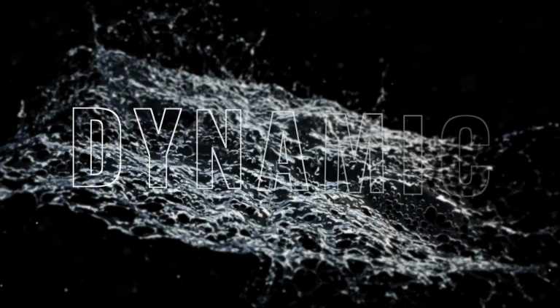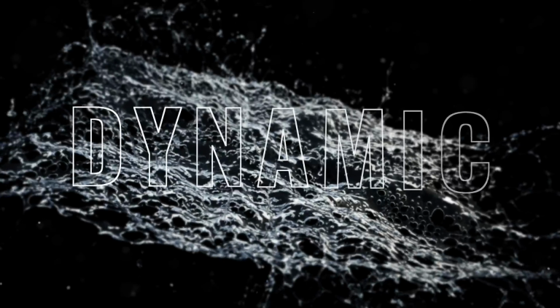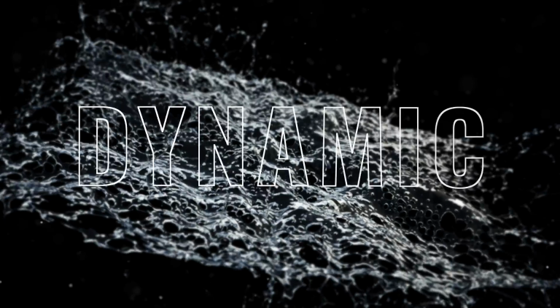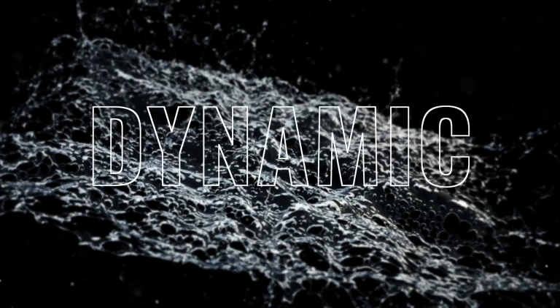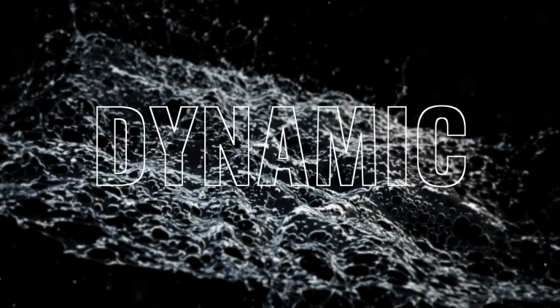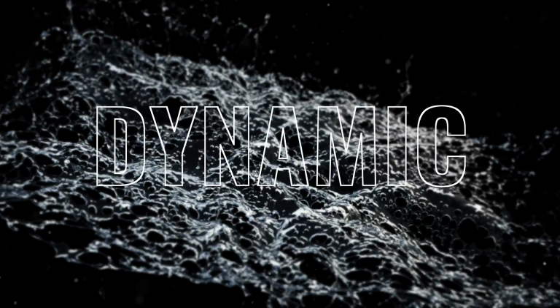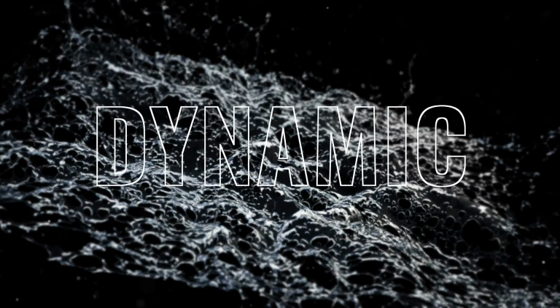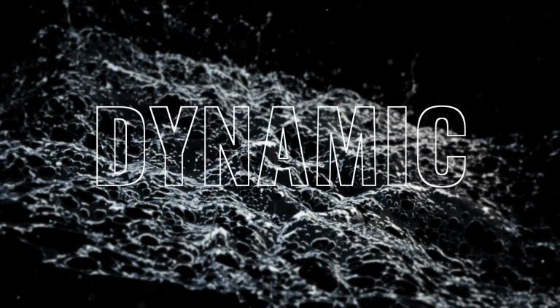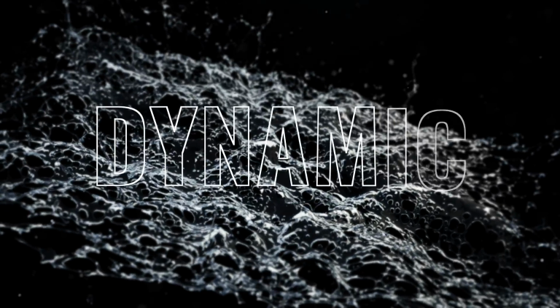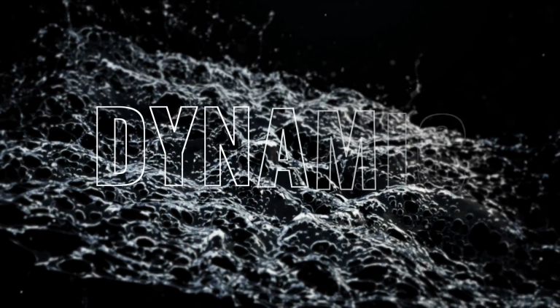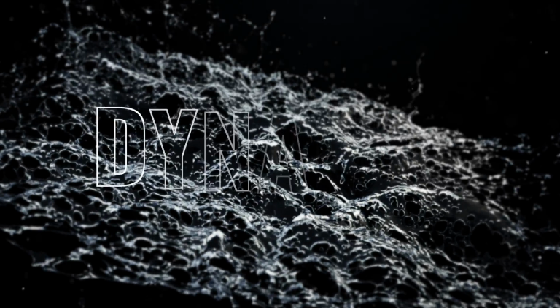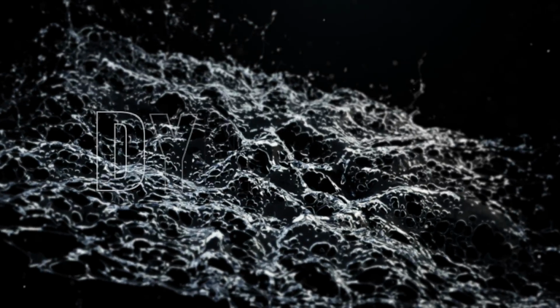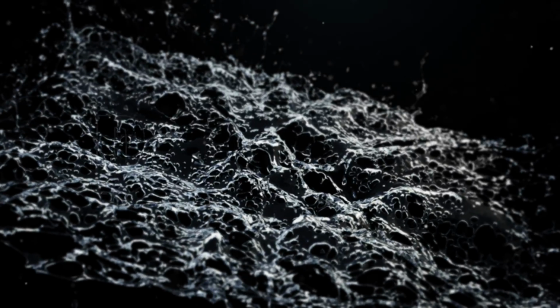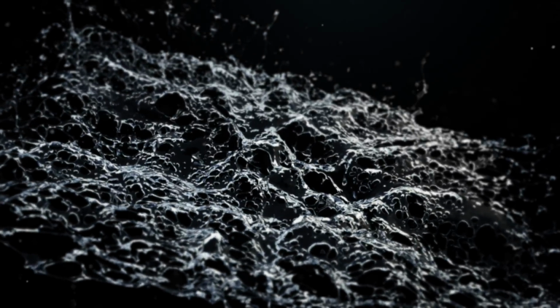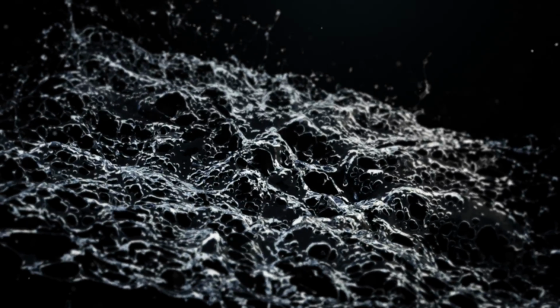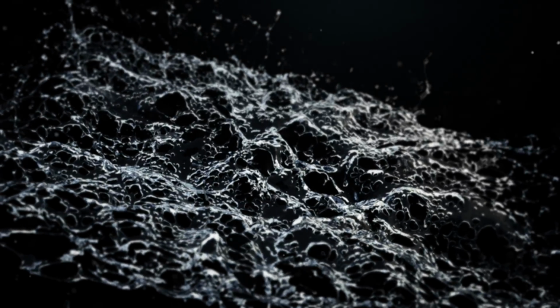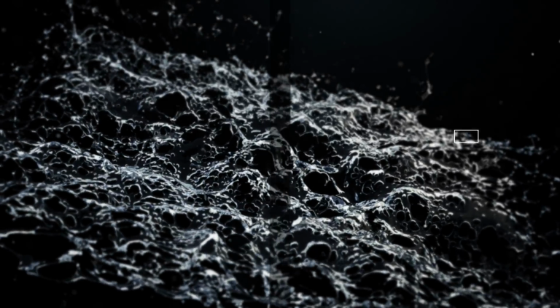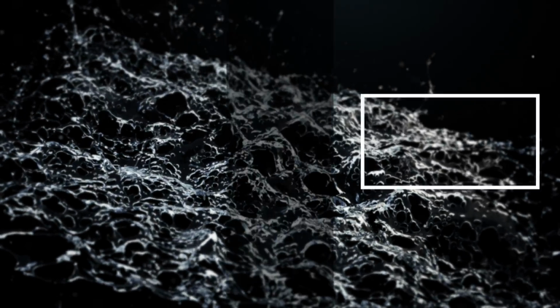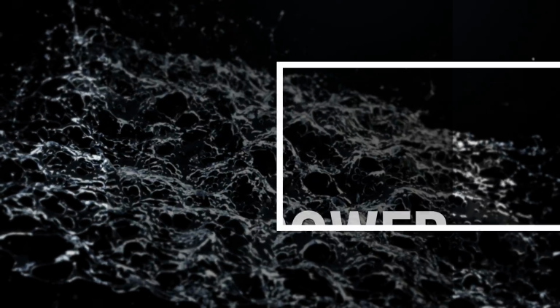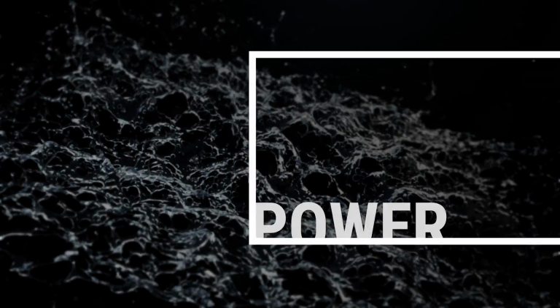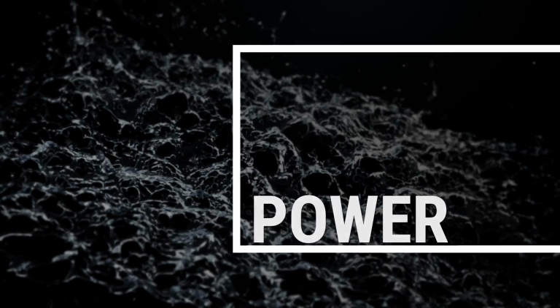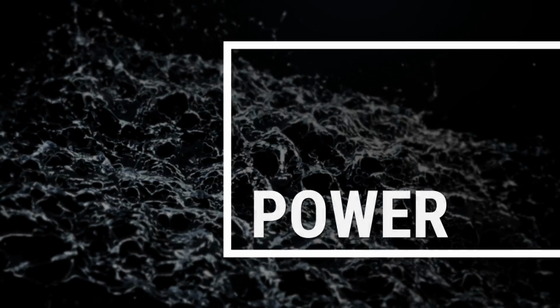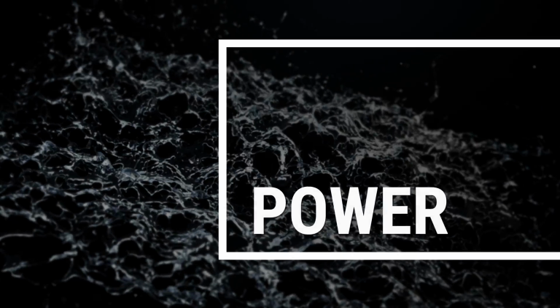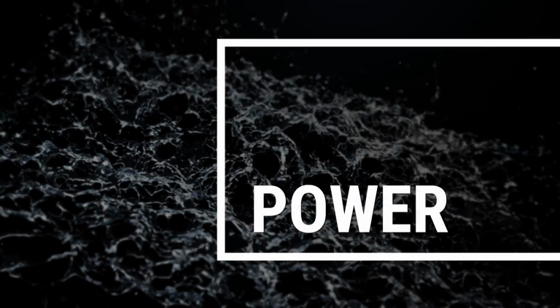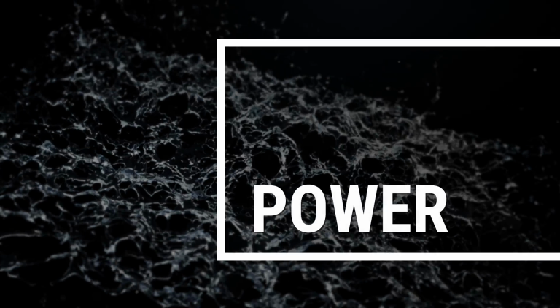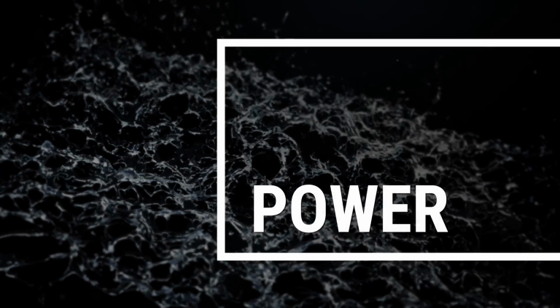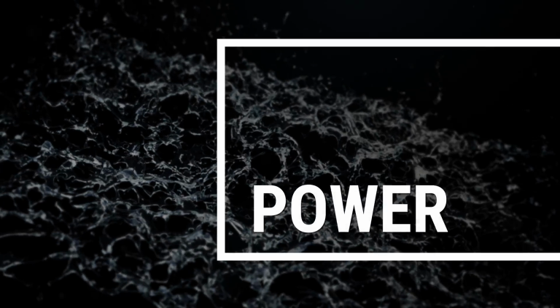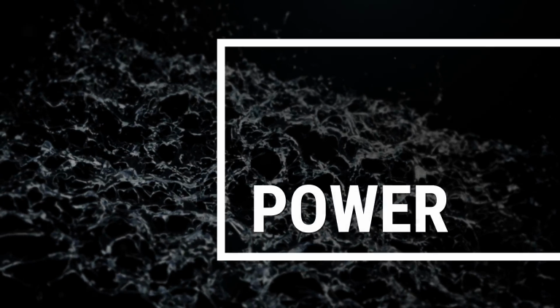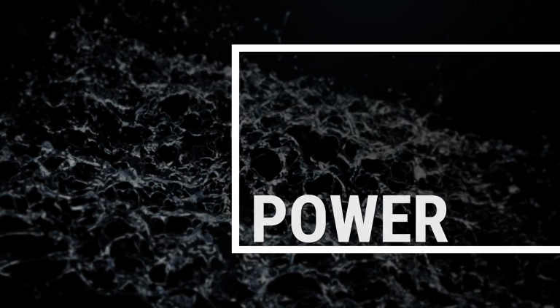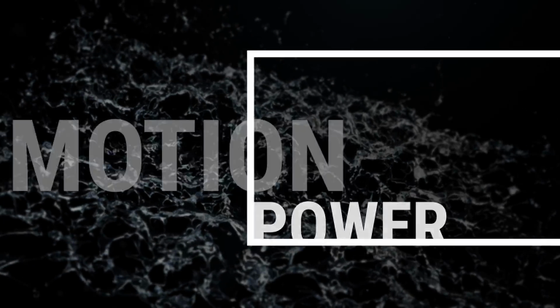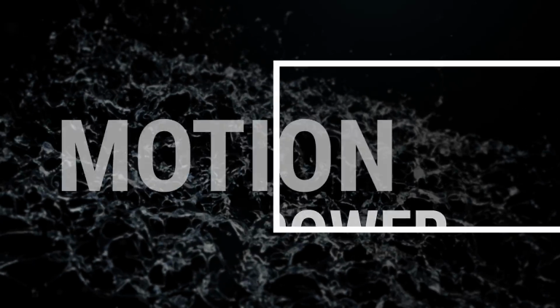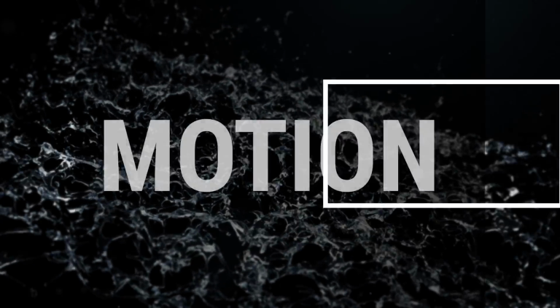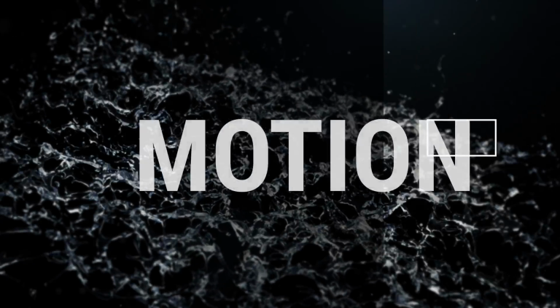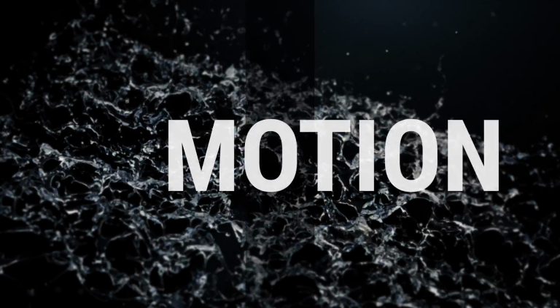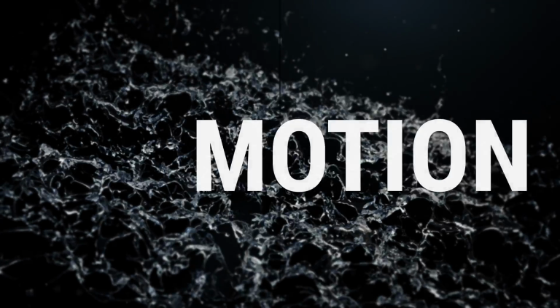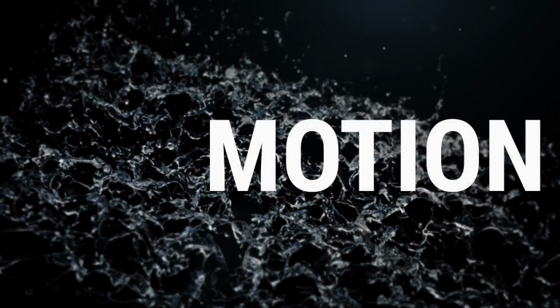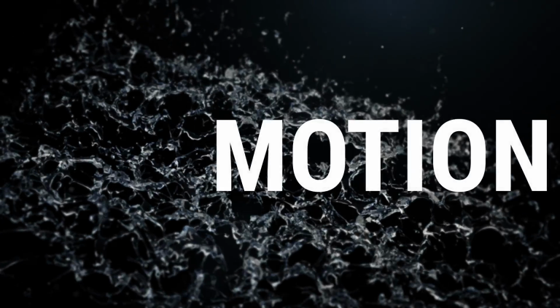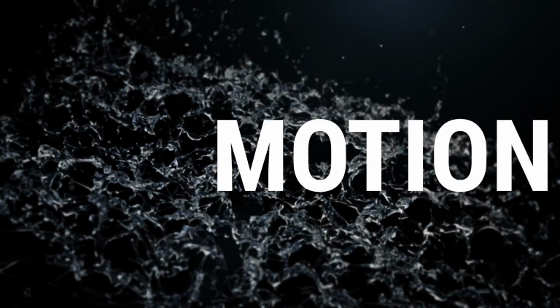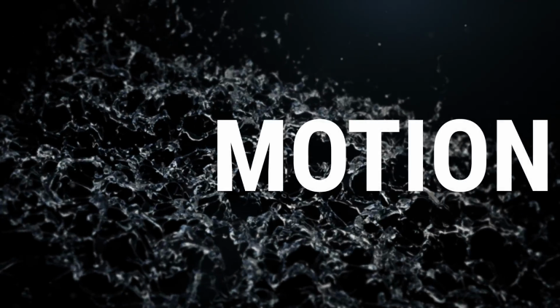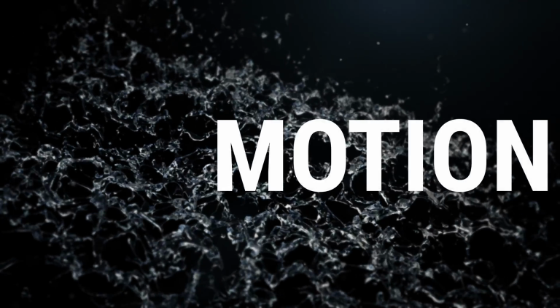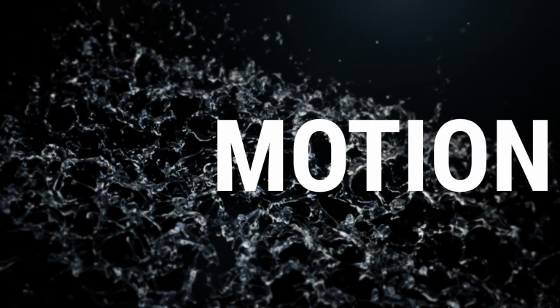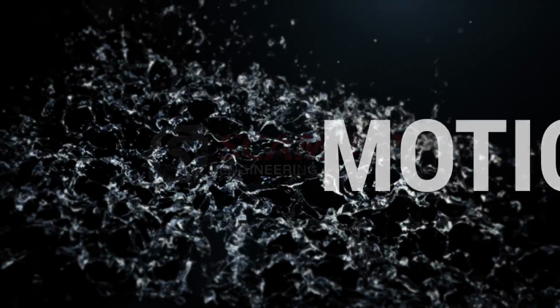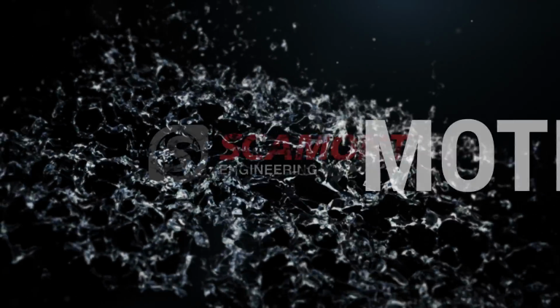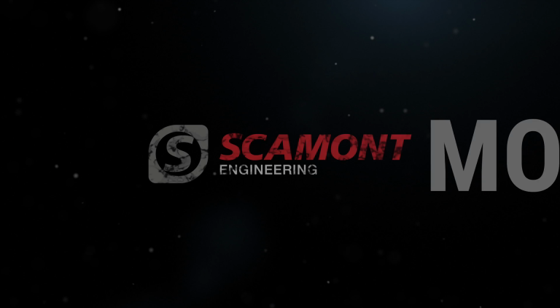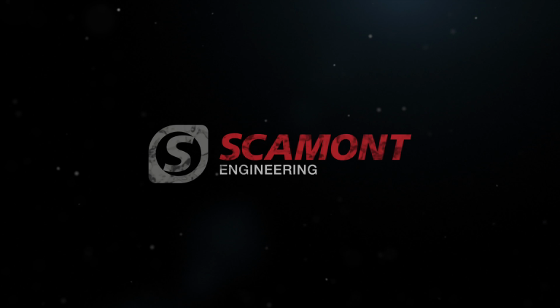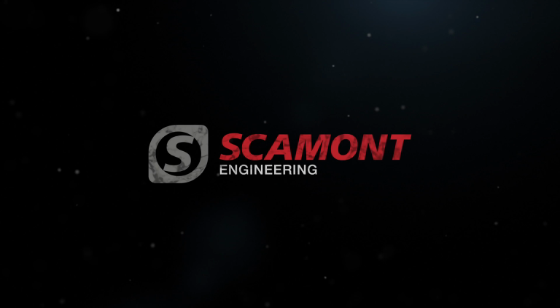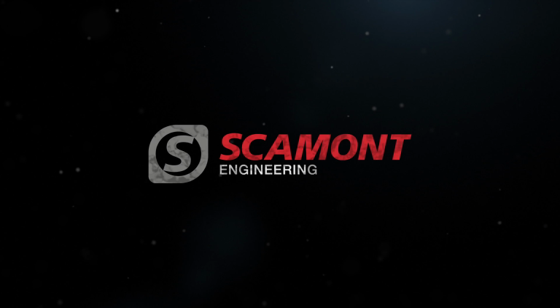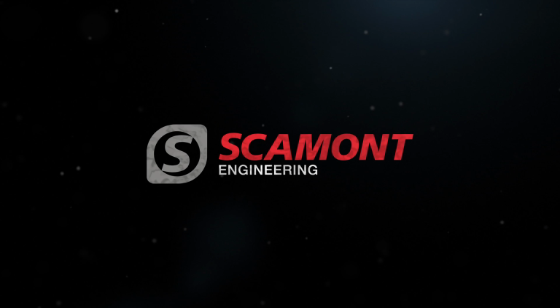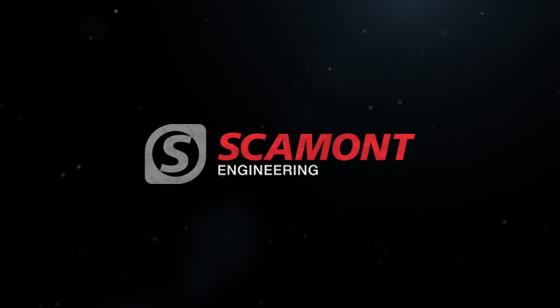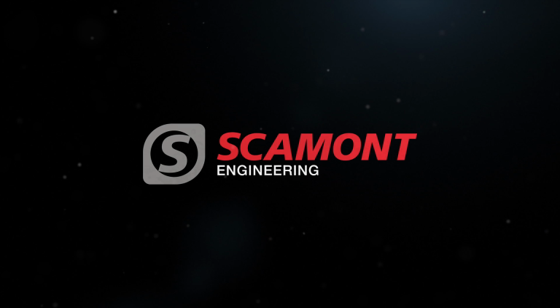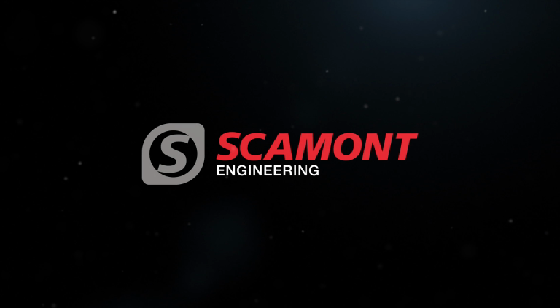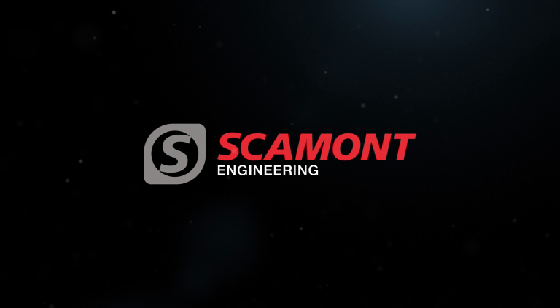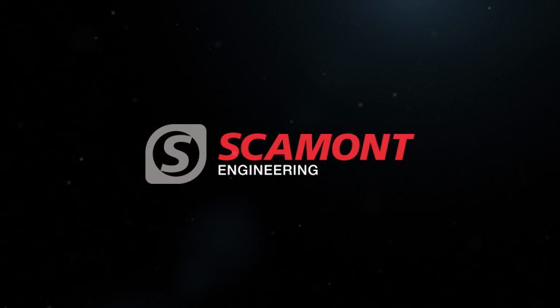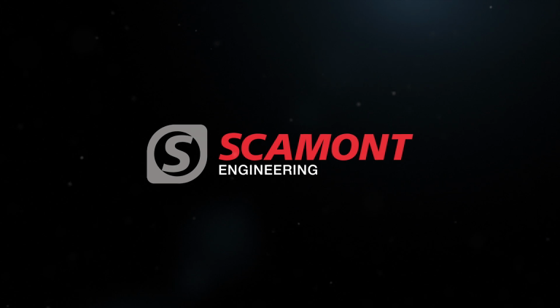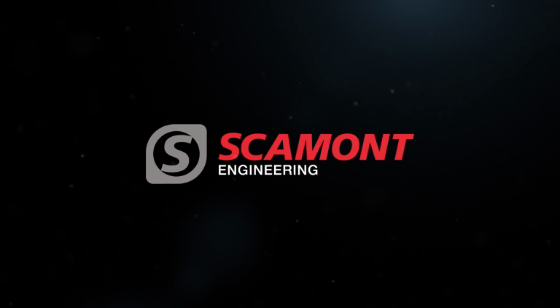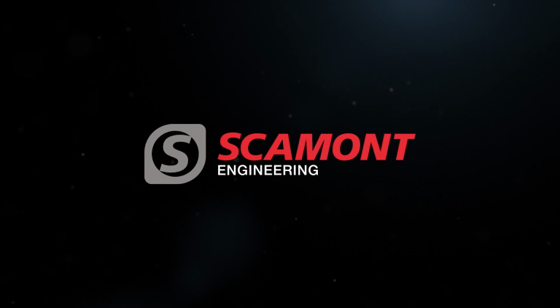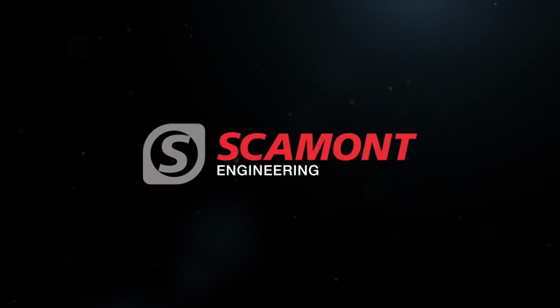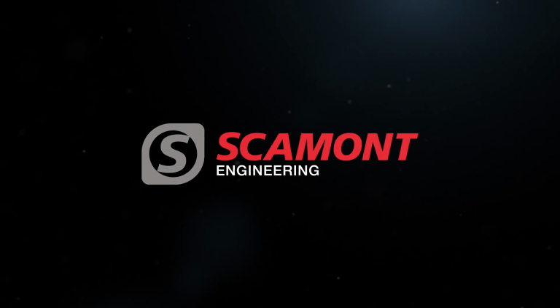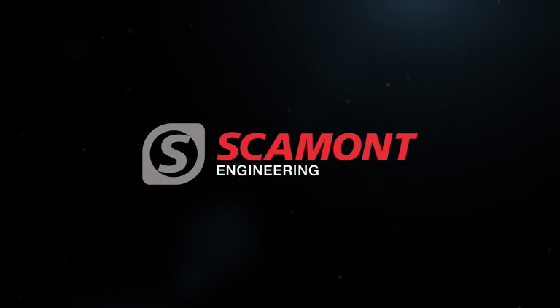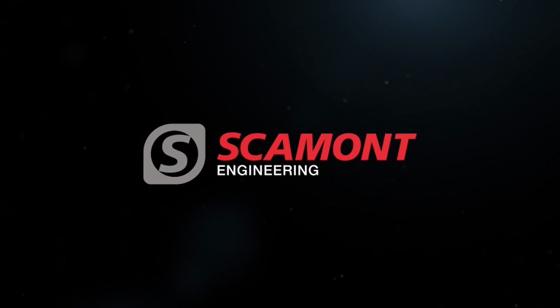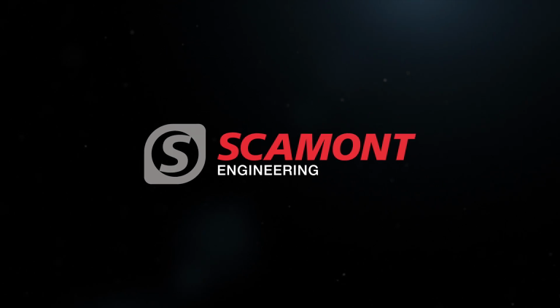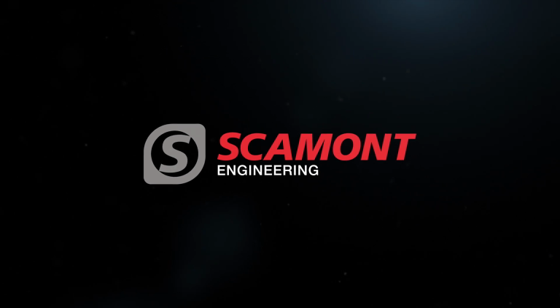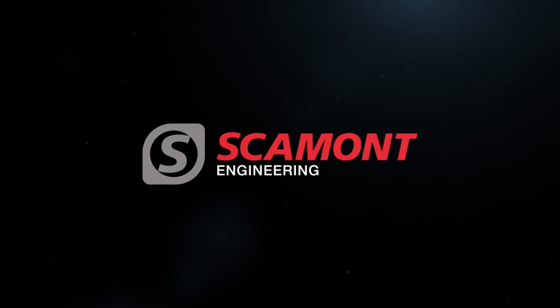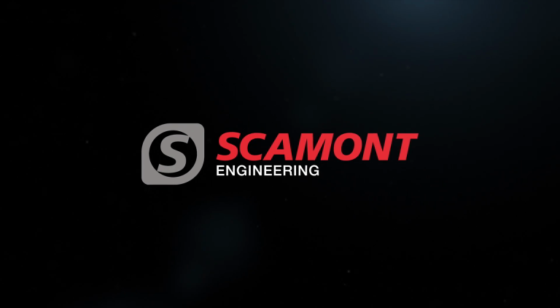Dynamic. Power. Motion. We are Scamont Engineering.